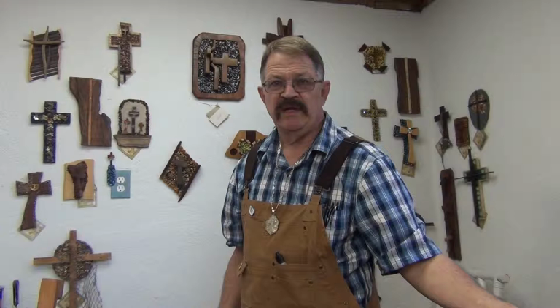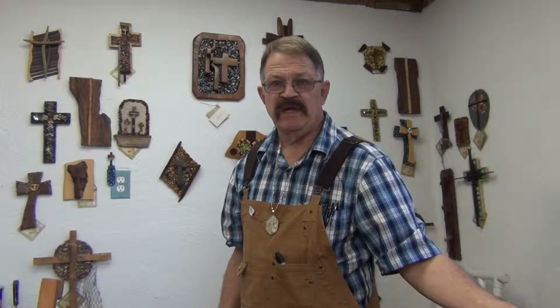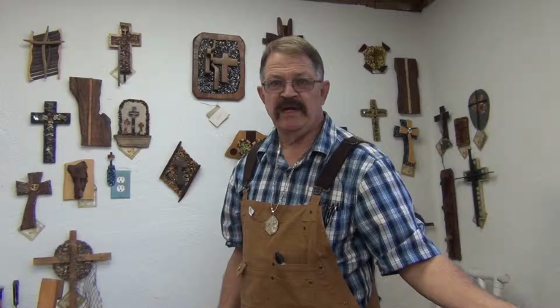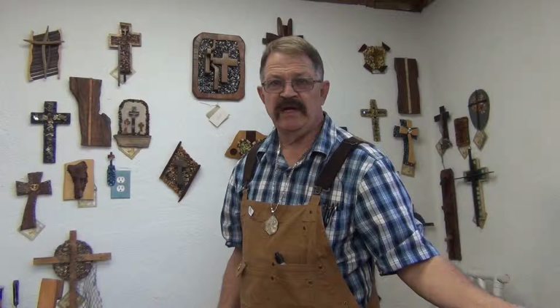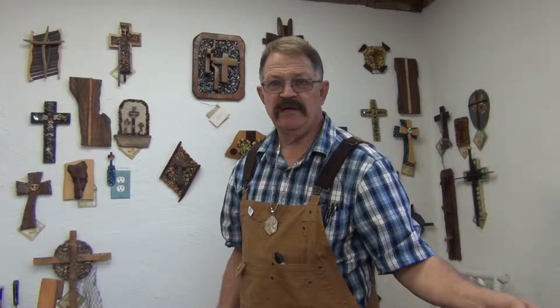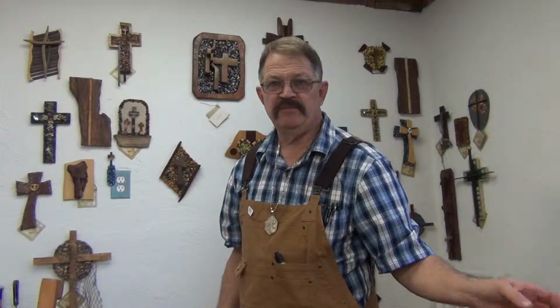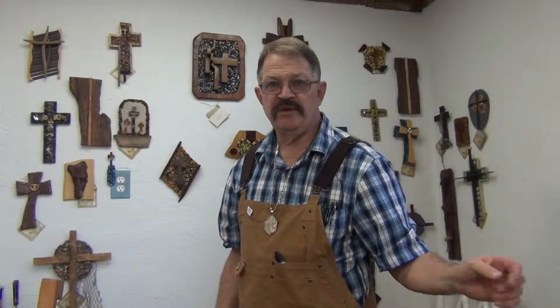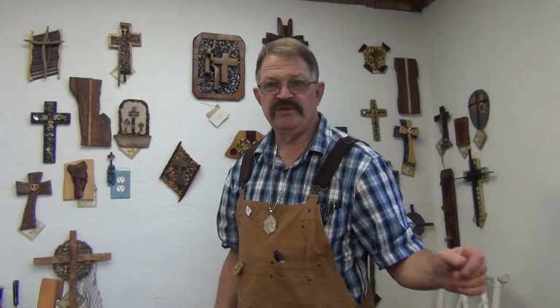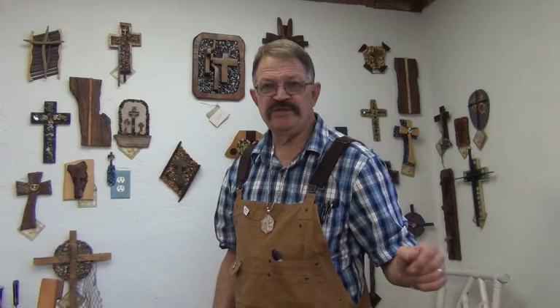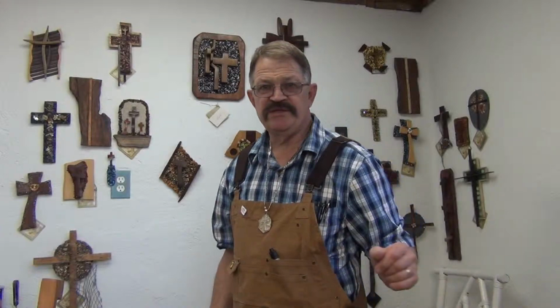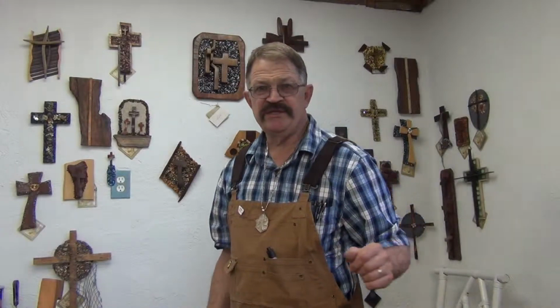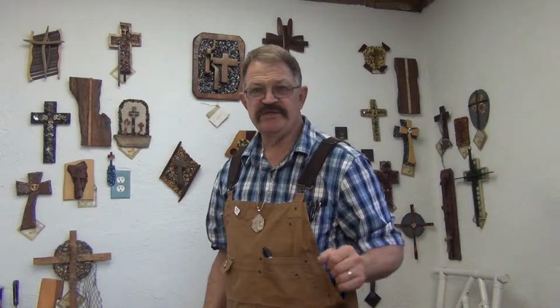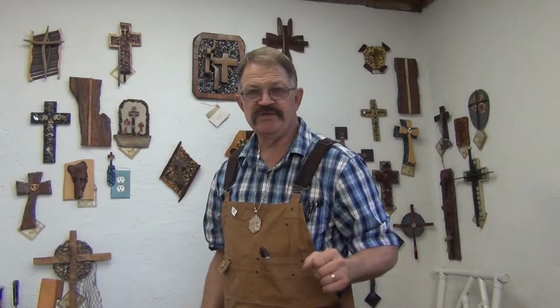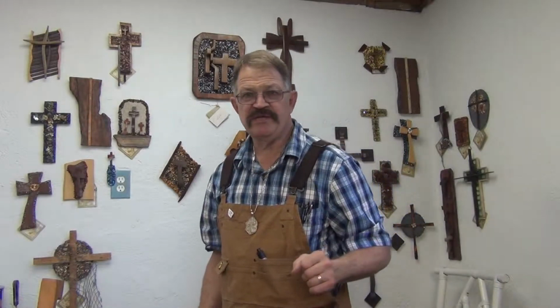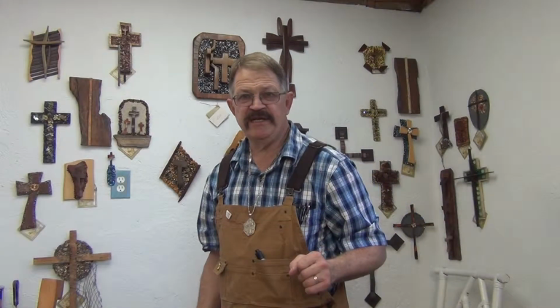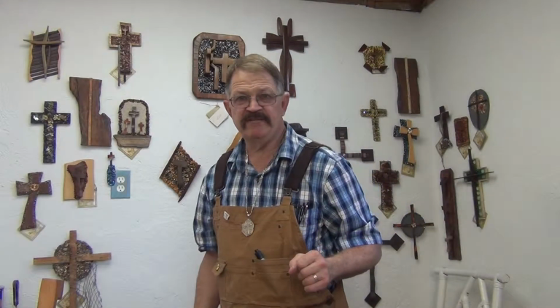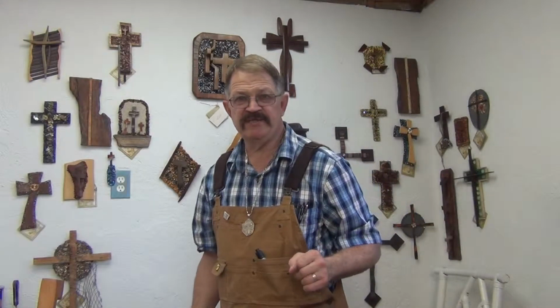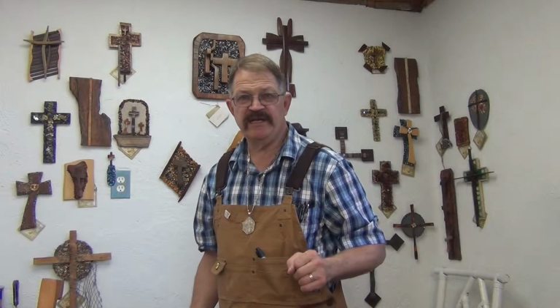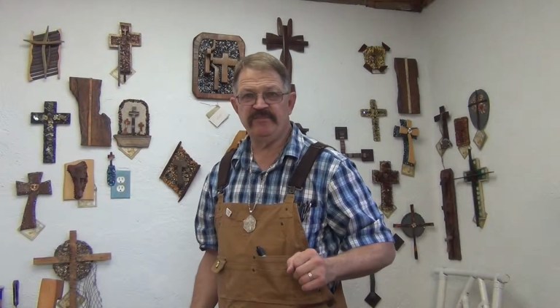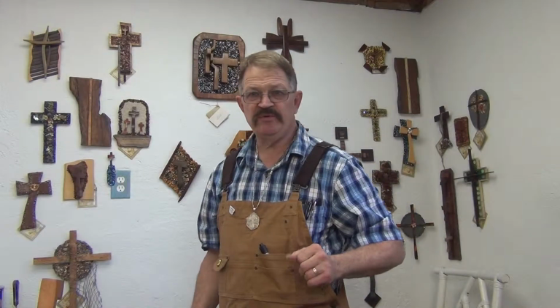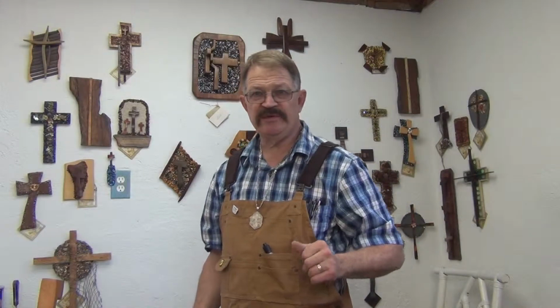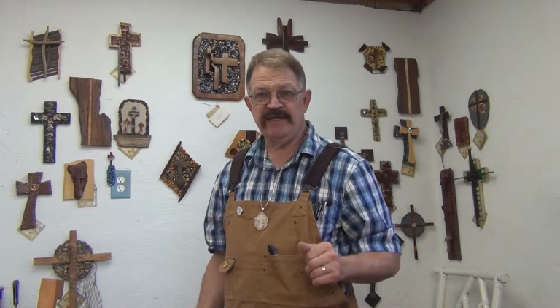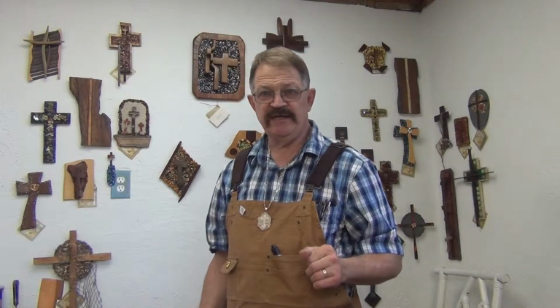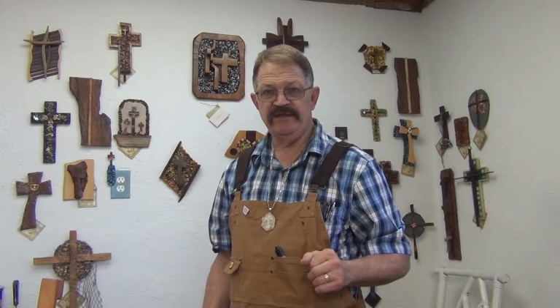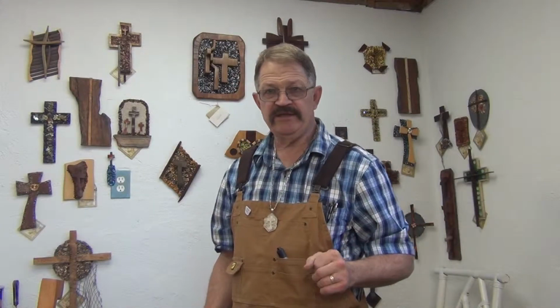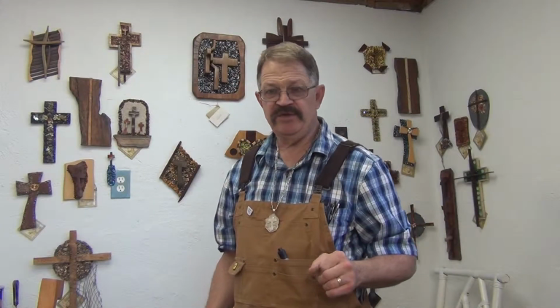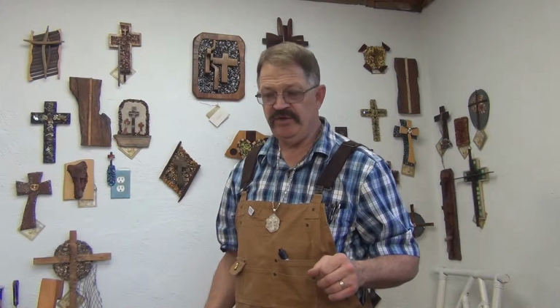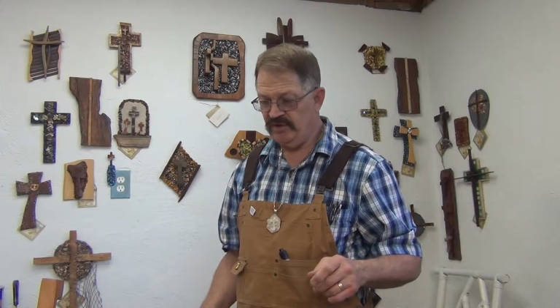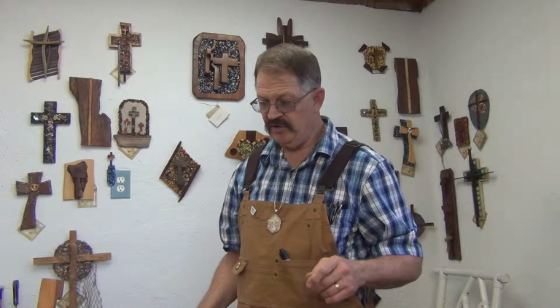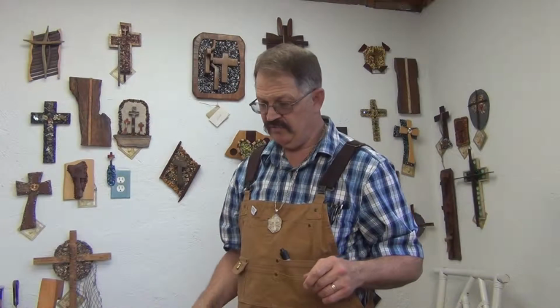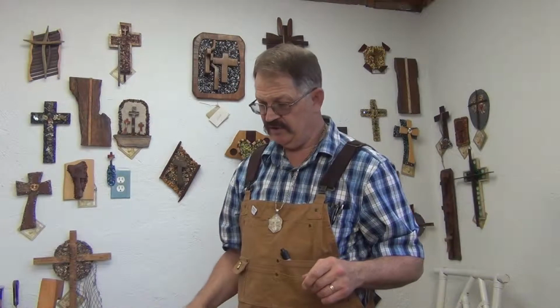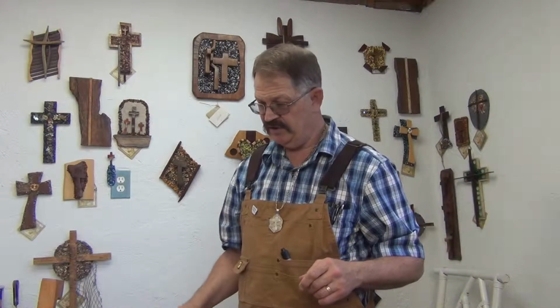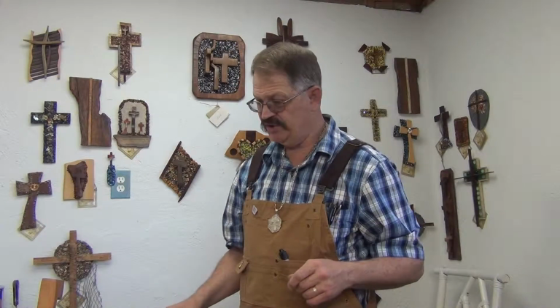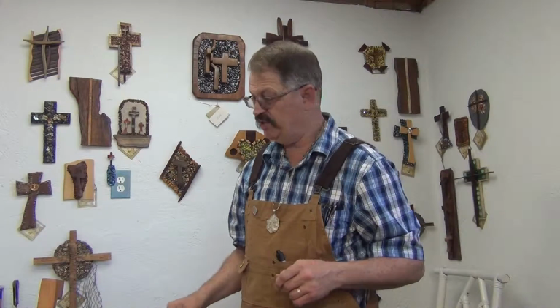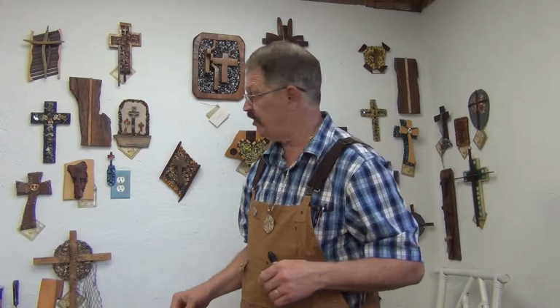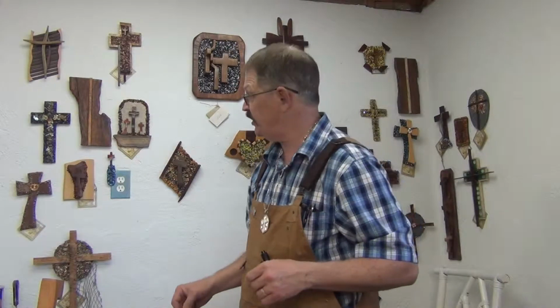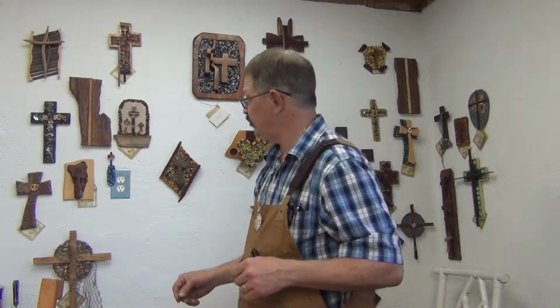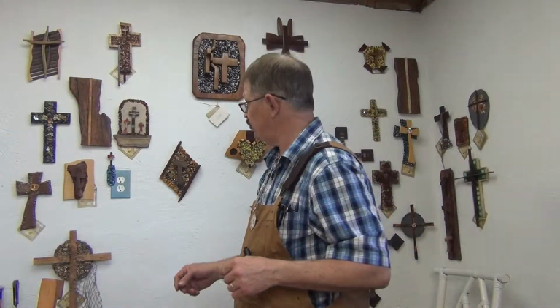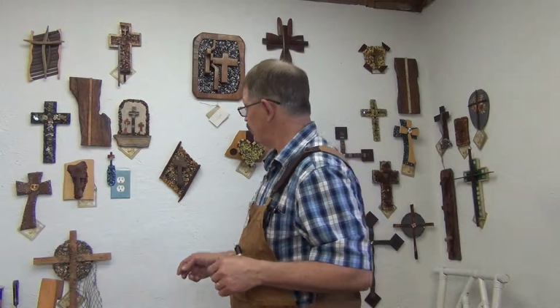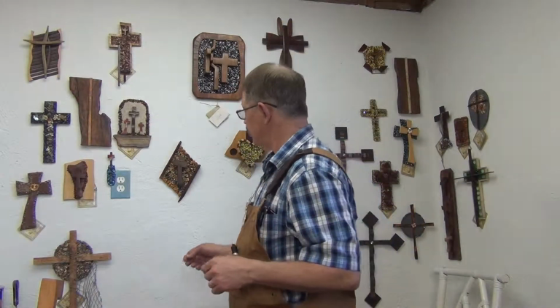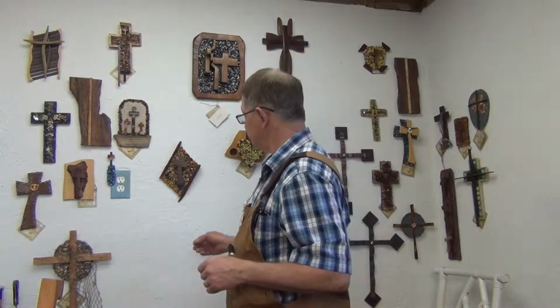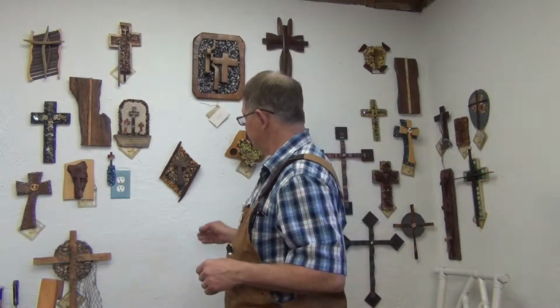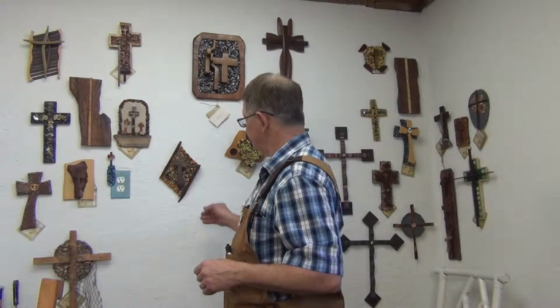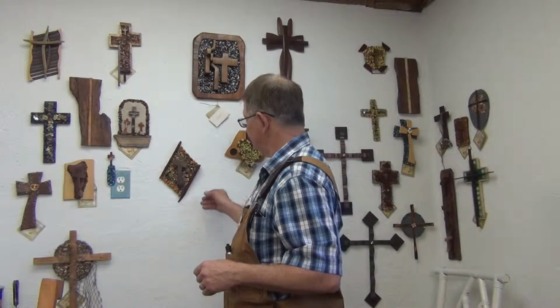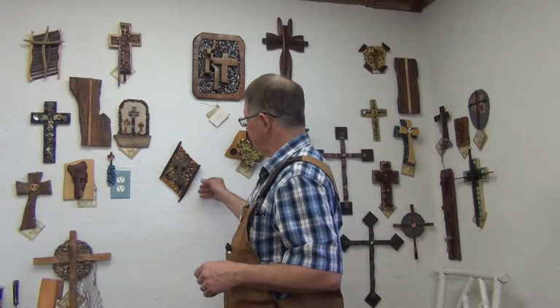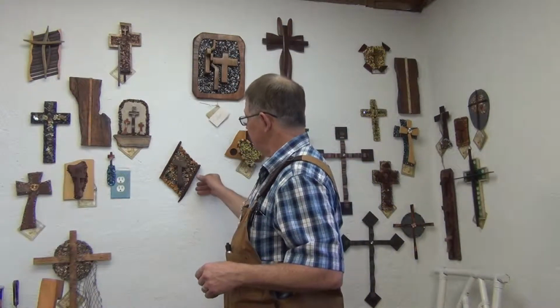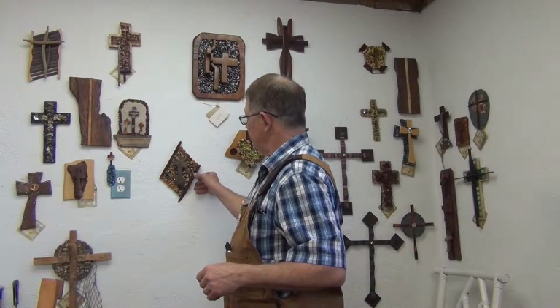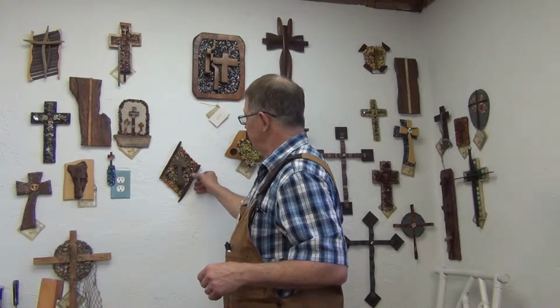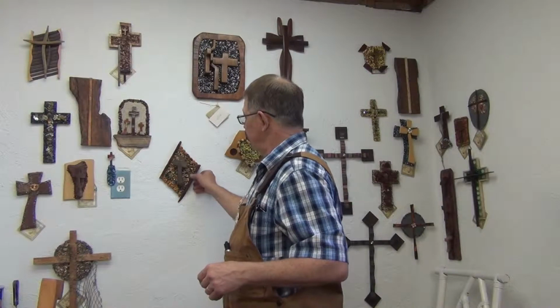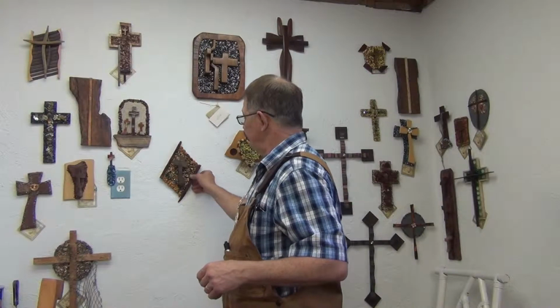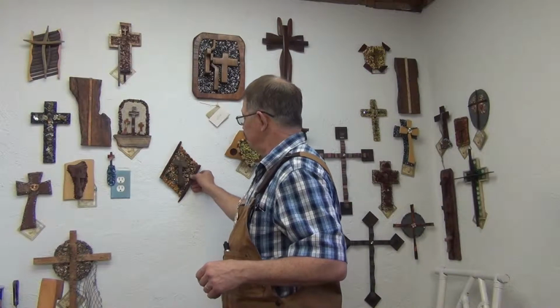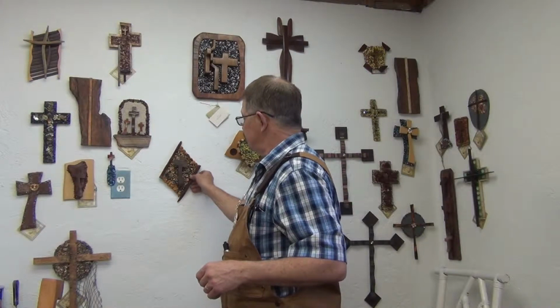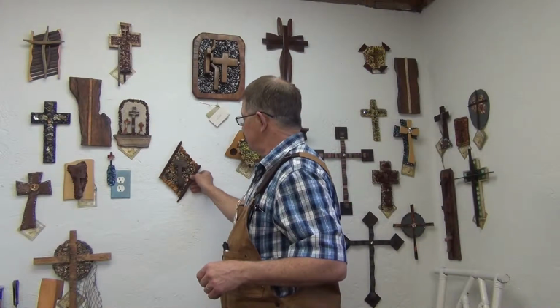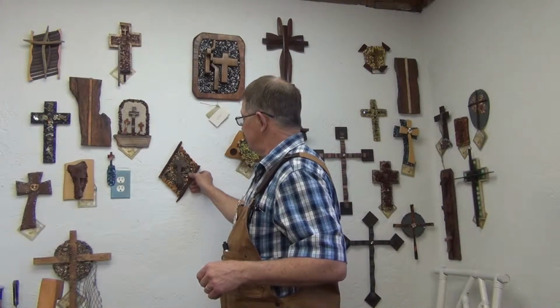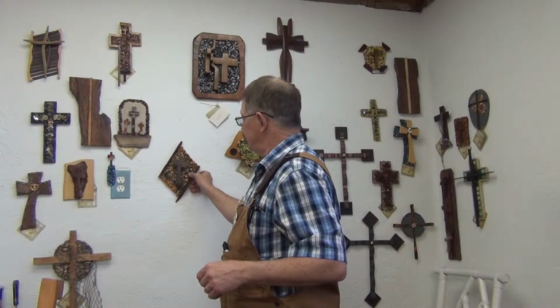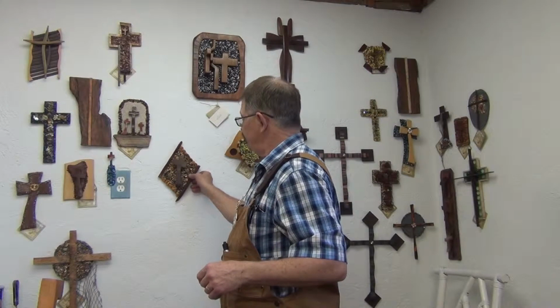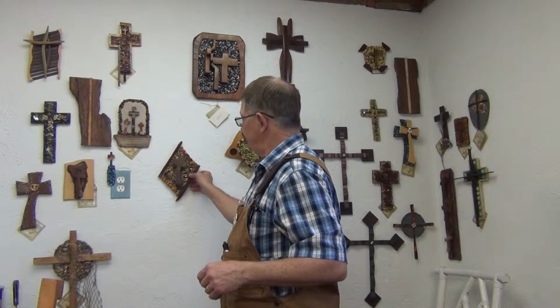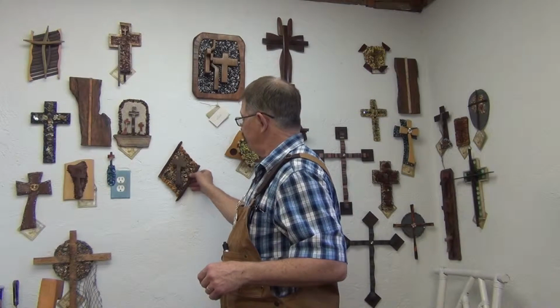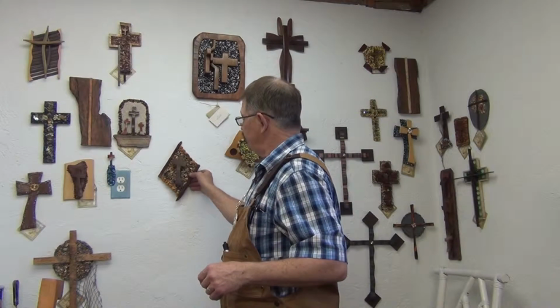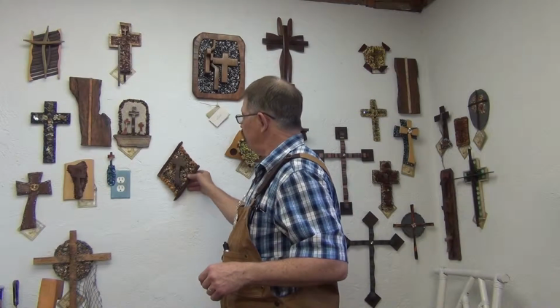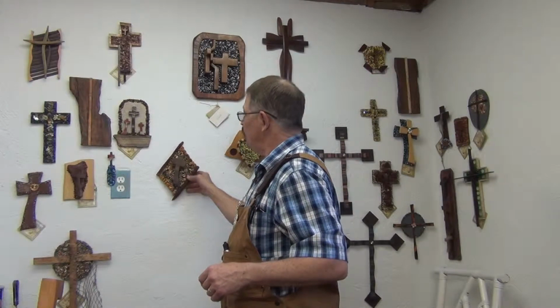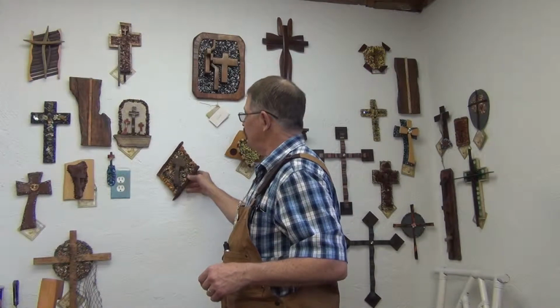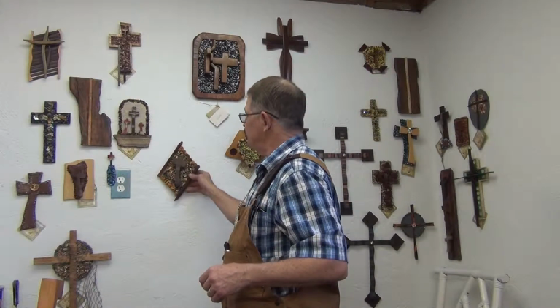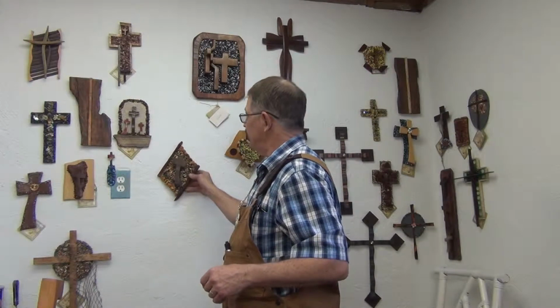Hi, brothers and sisters. Kim Samples out in the studio. I wanted to show you a new cross I'm fixing to put on the website.